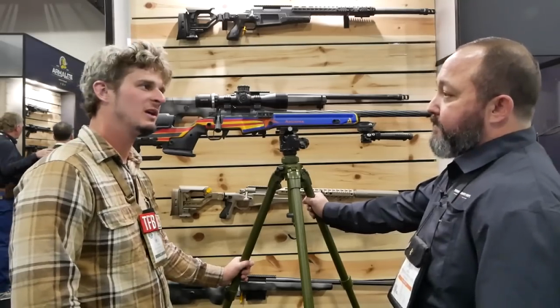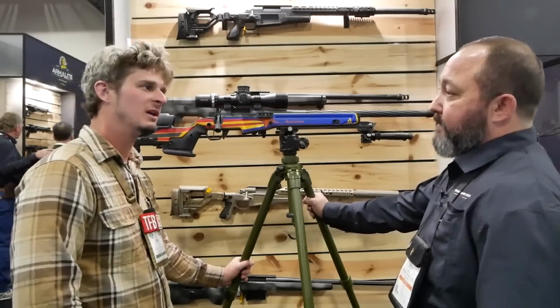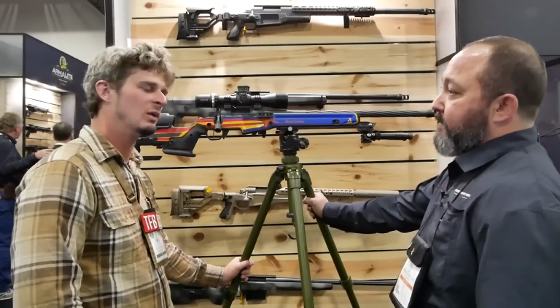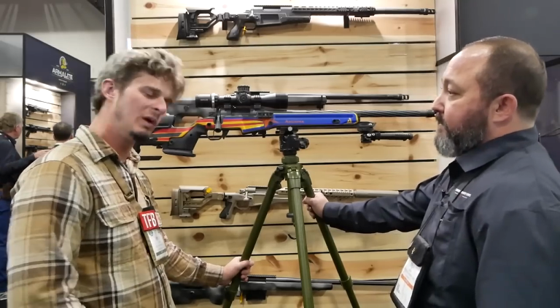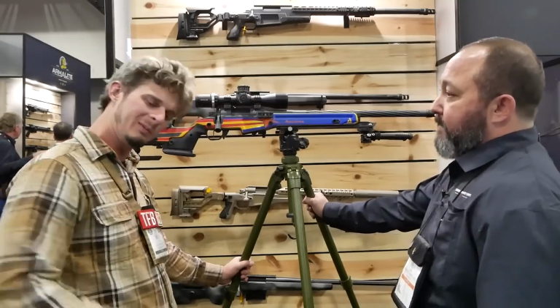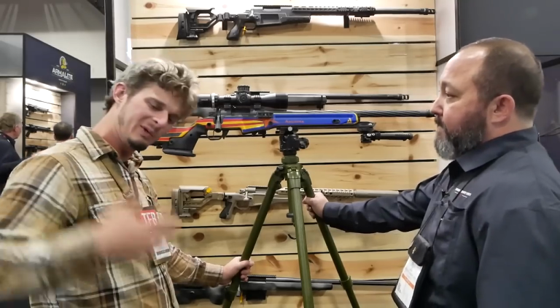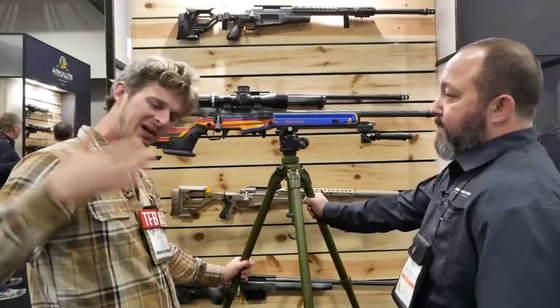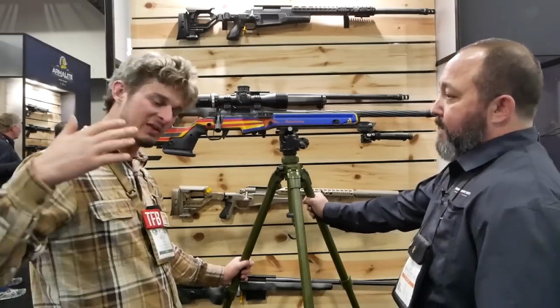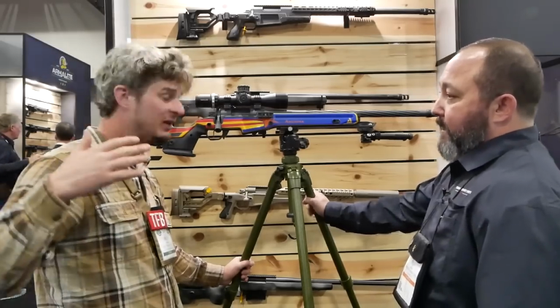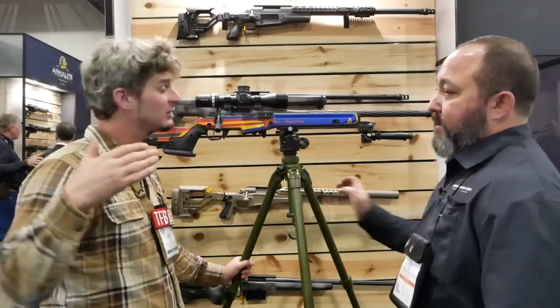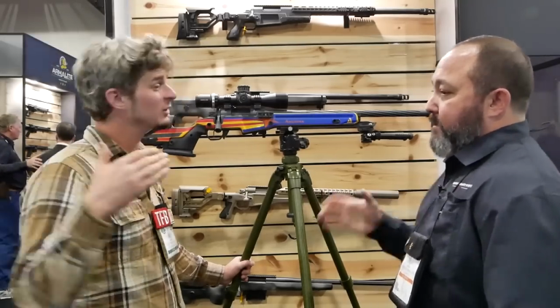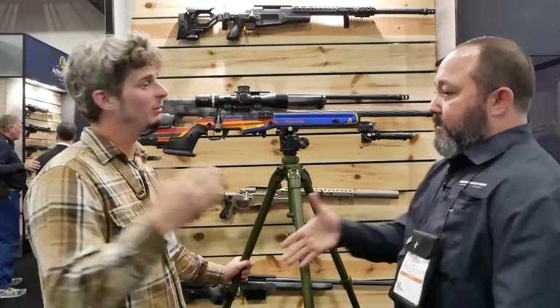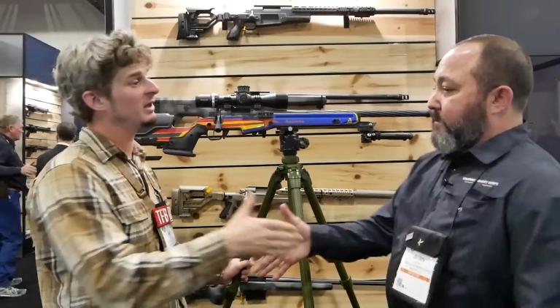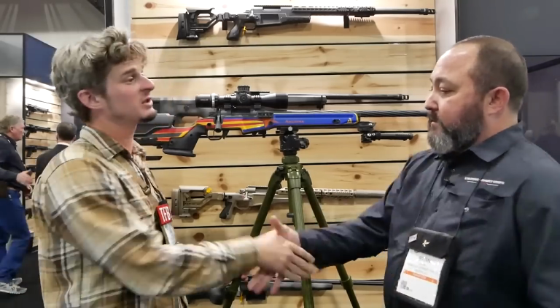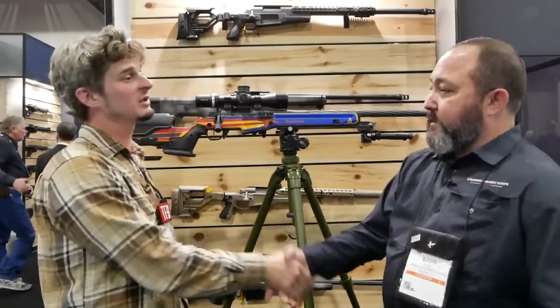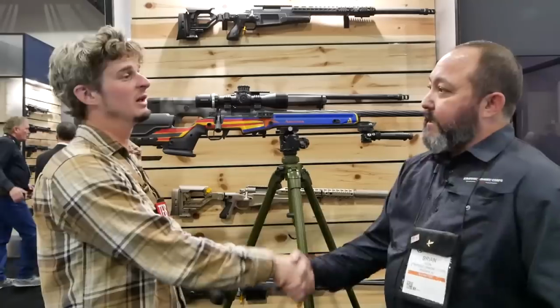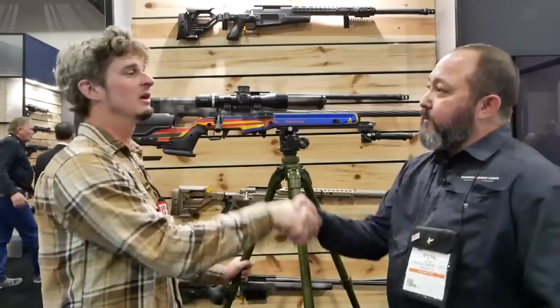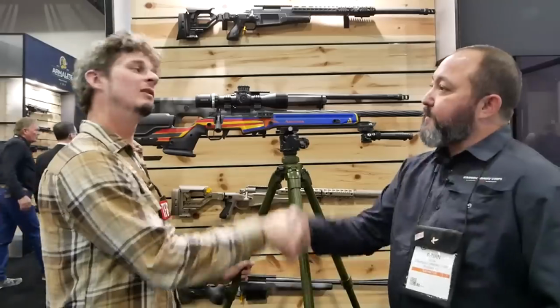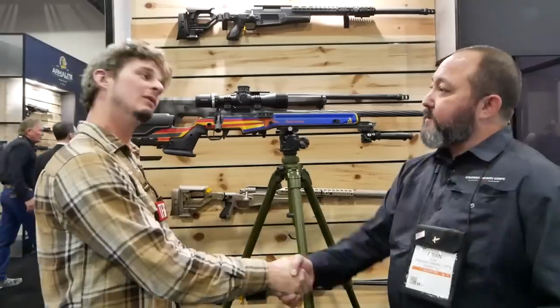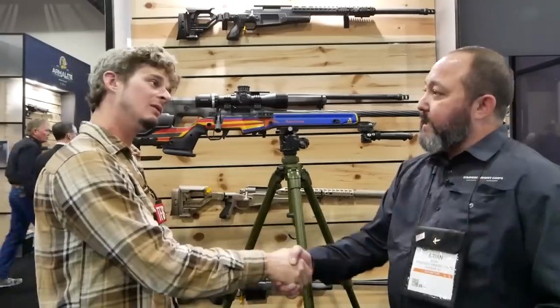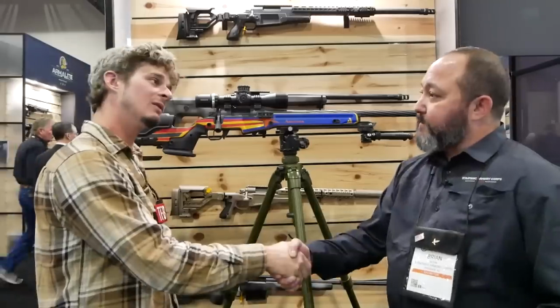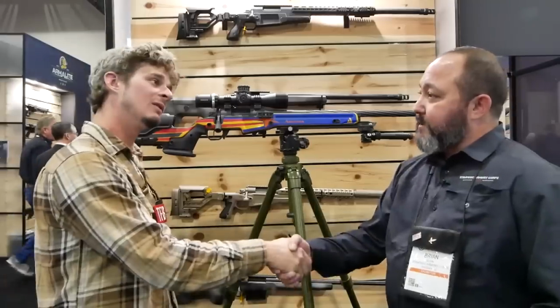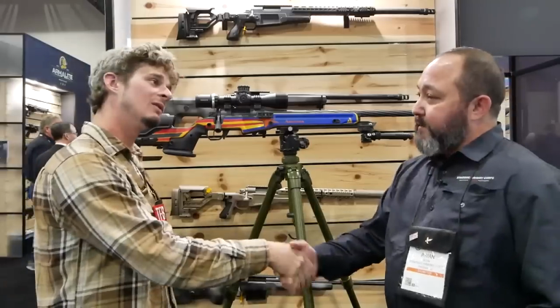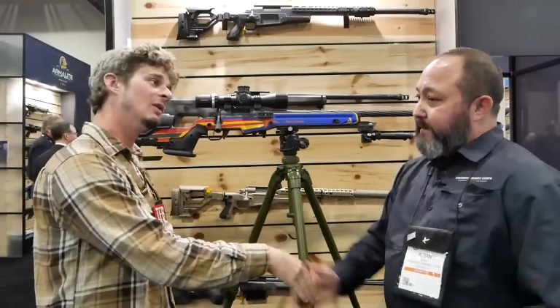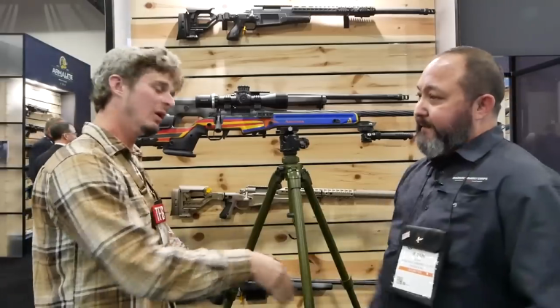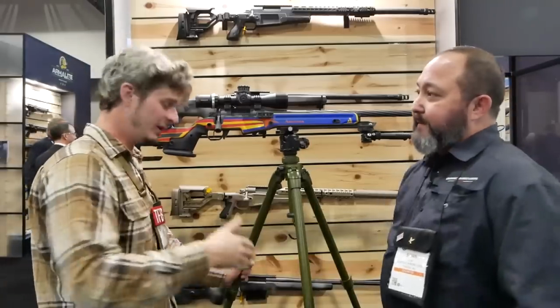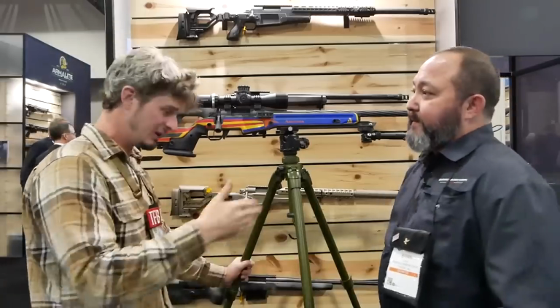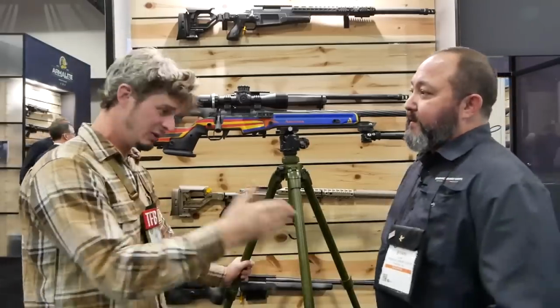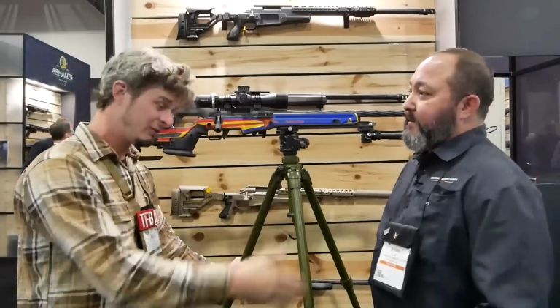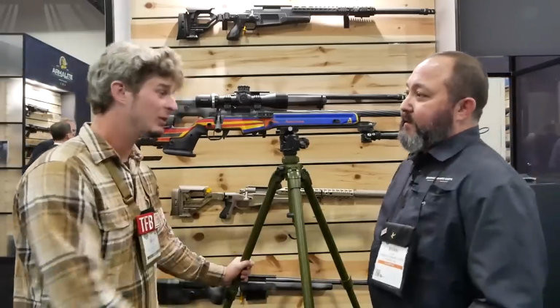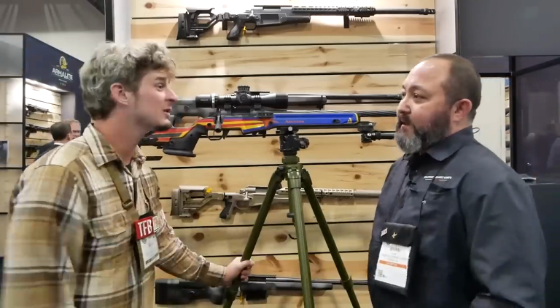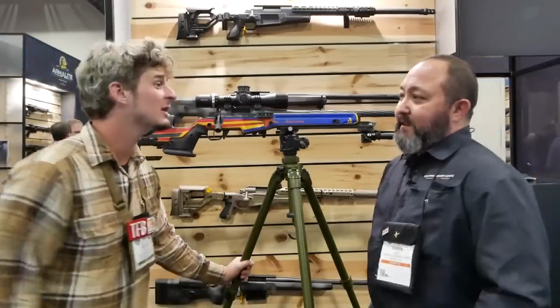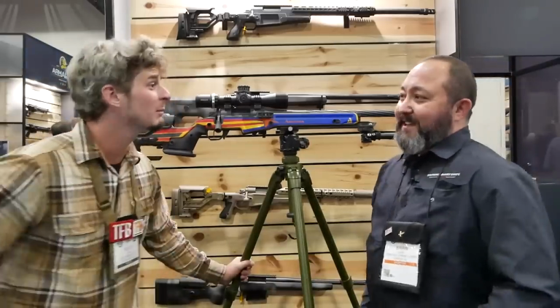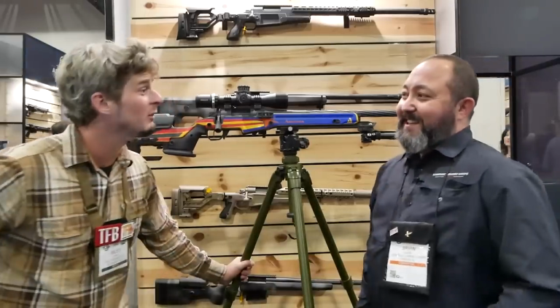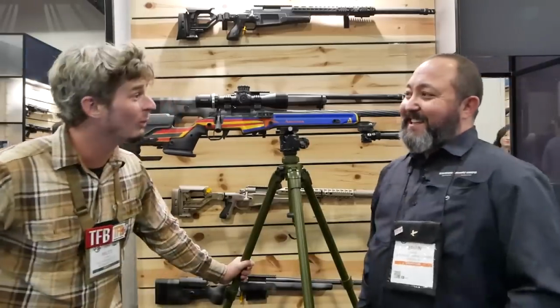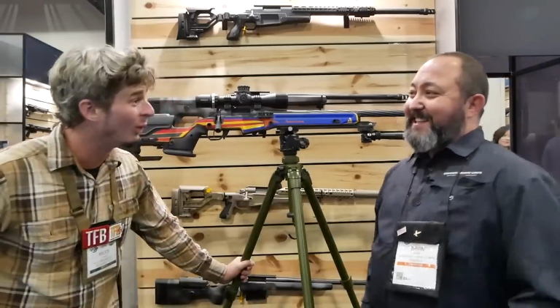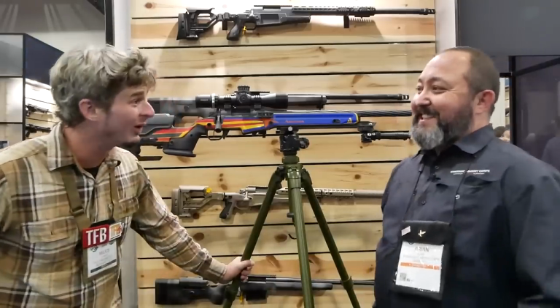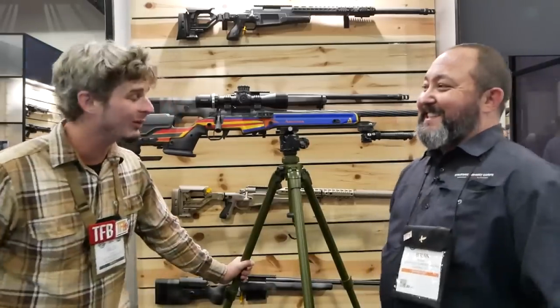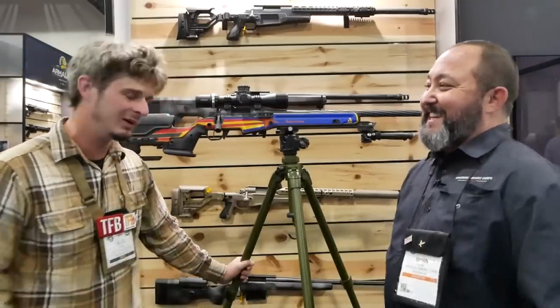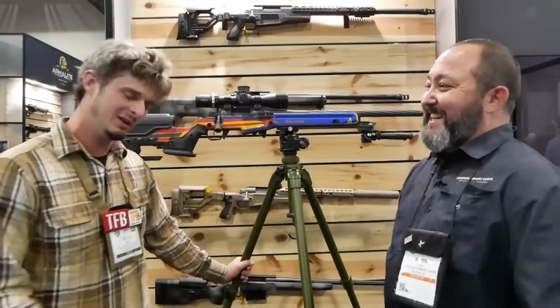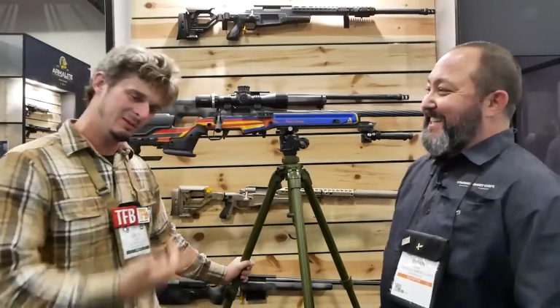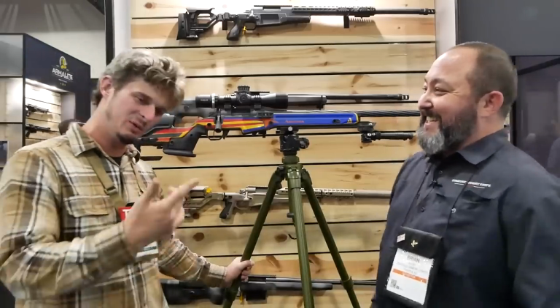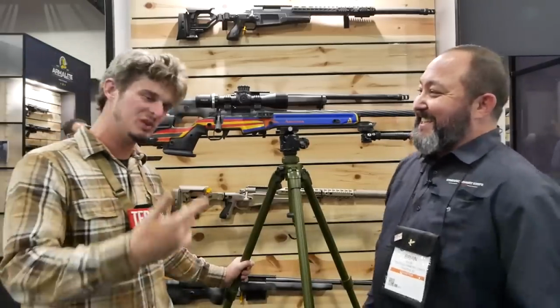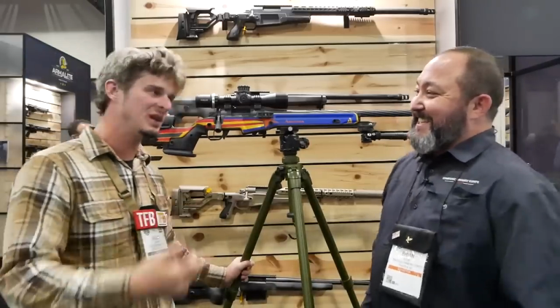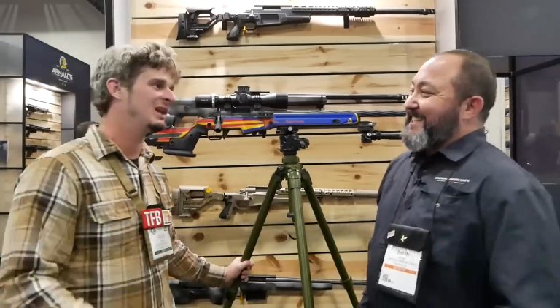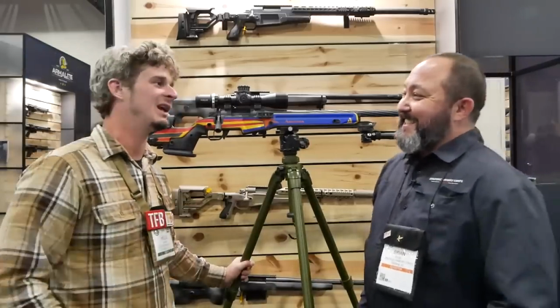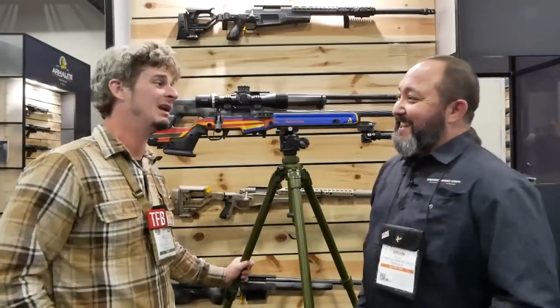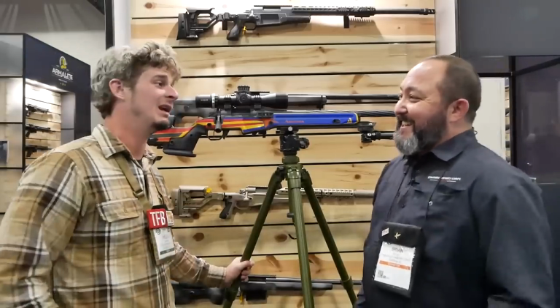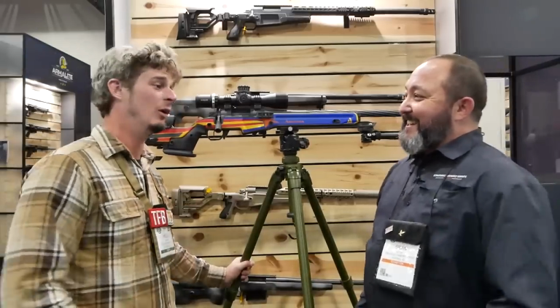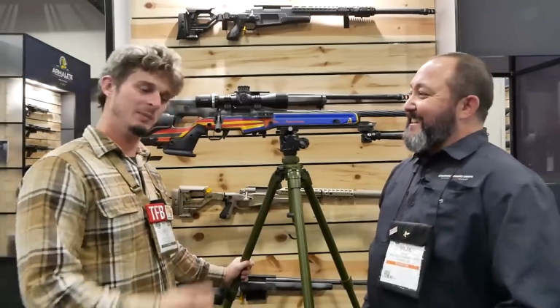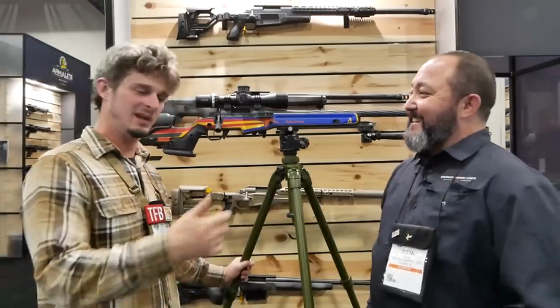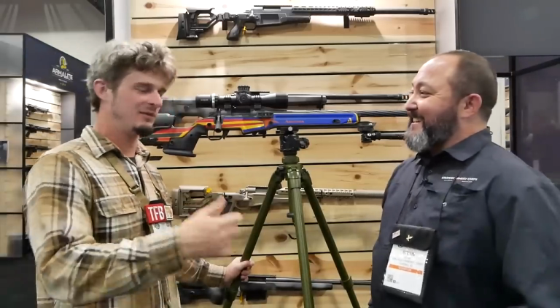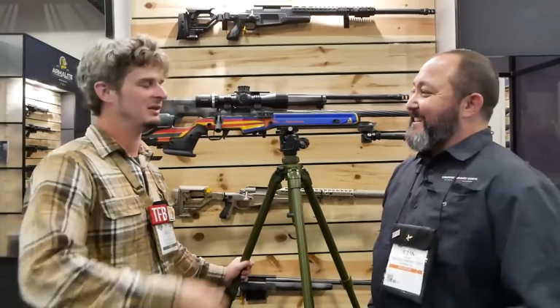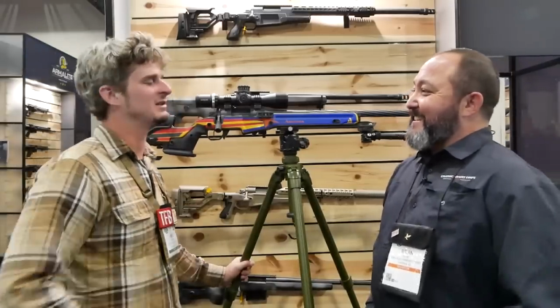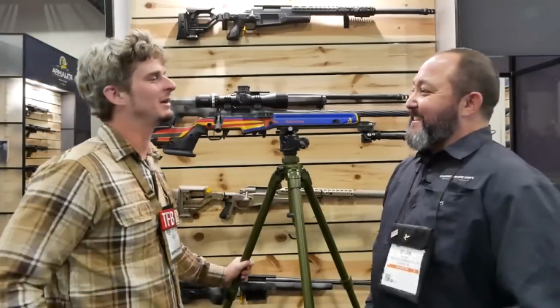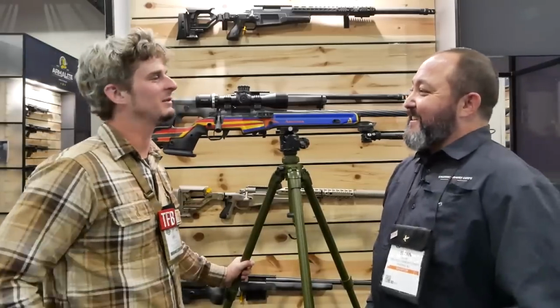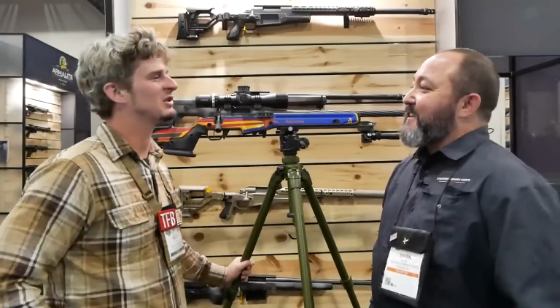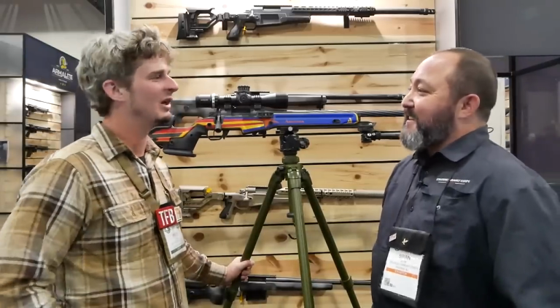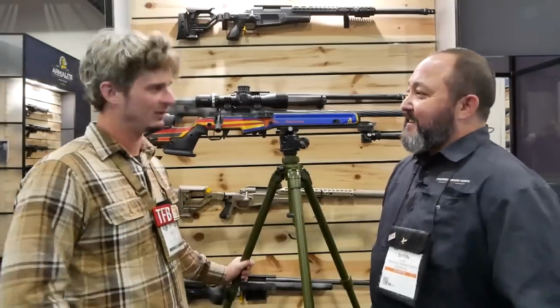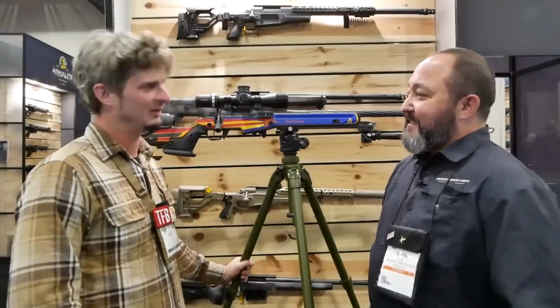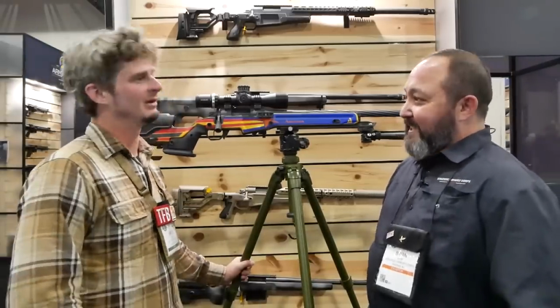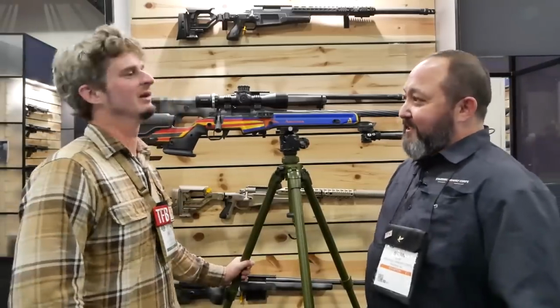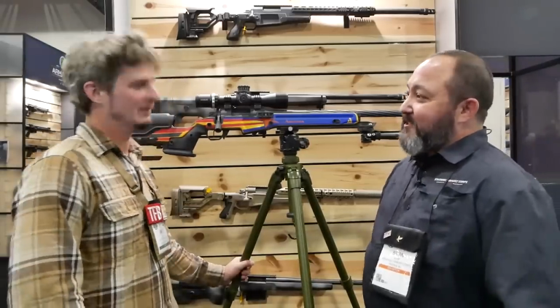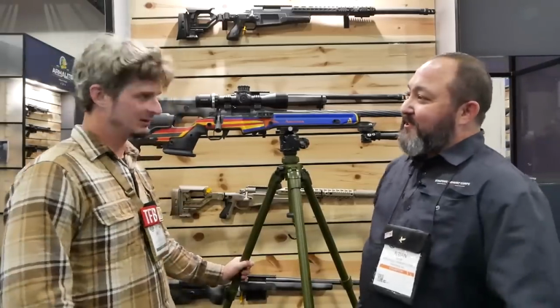Outstanding. Well, Brian, thank you so much for your time, sir. Thank you for your time as well. I really appreciate it and I hope you have a good time with the show.